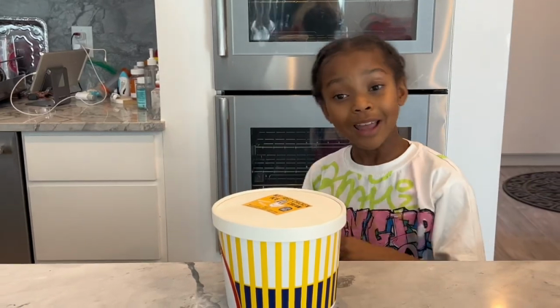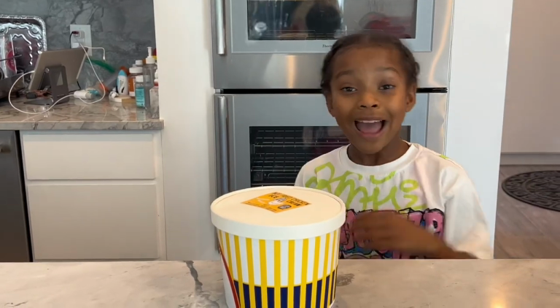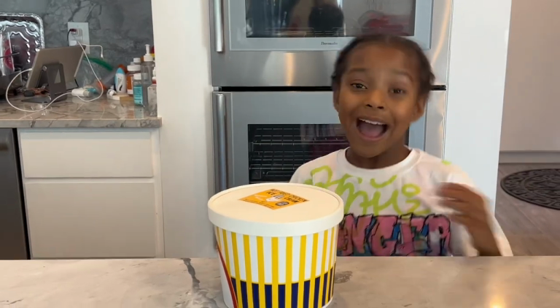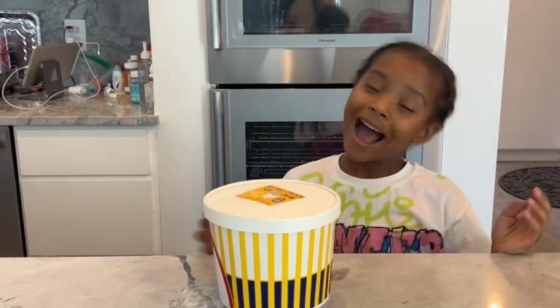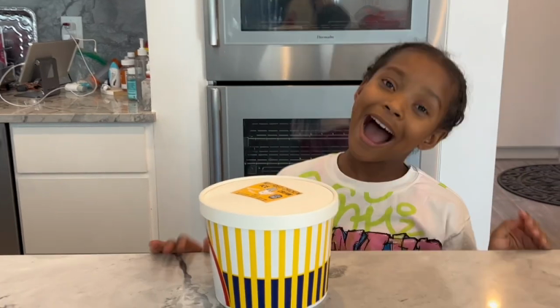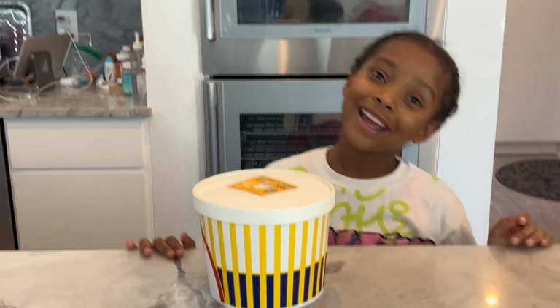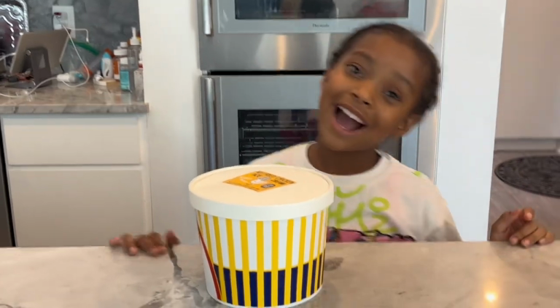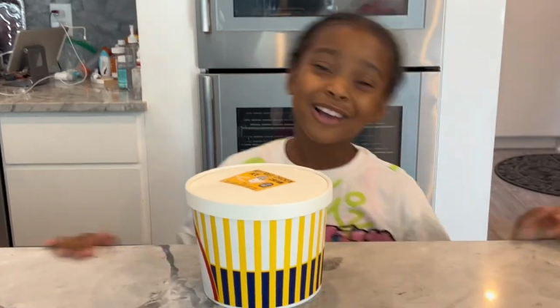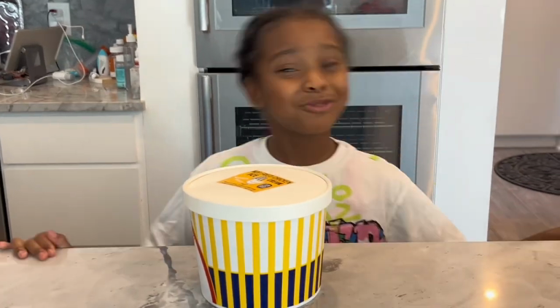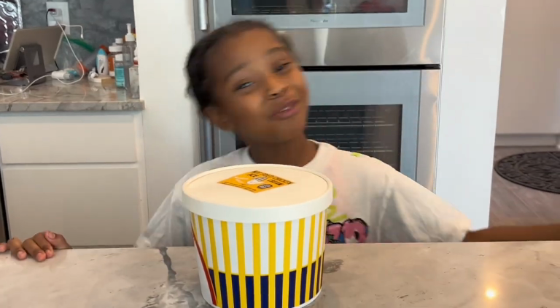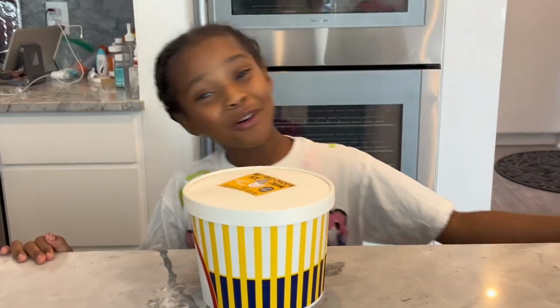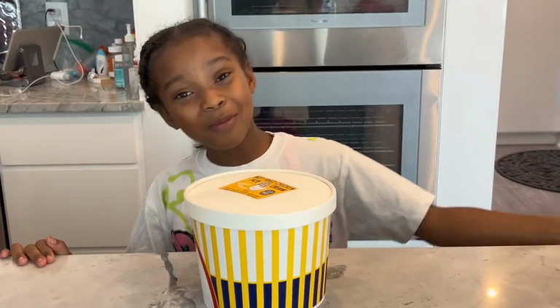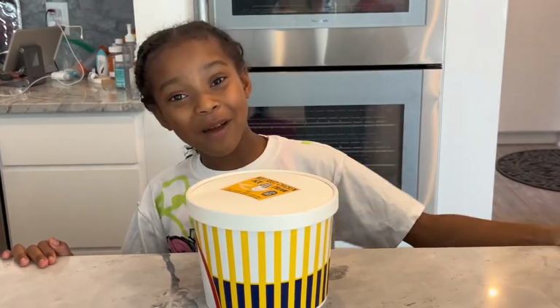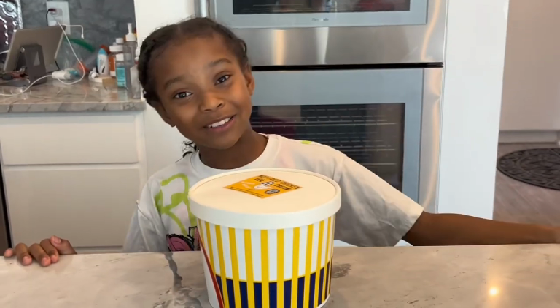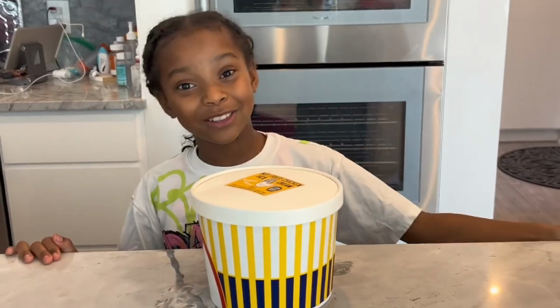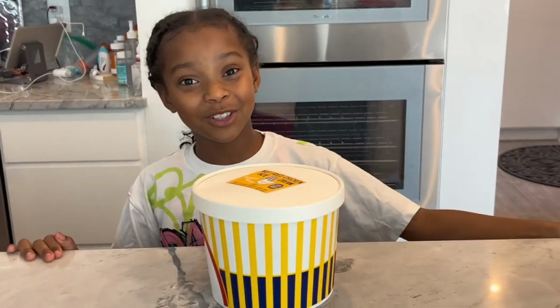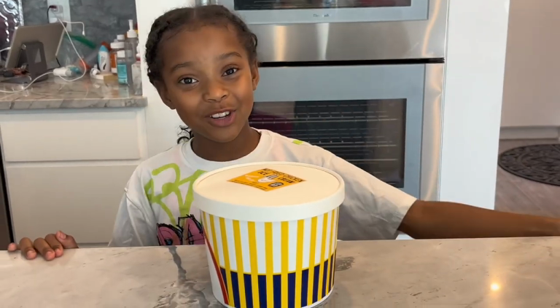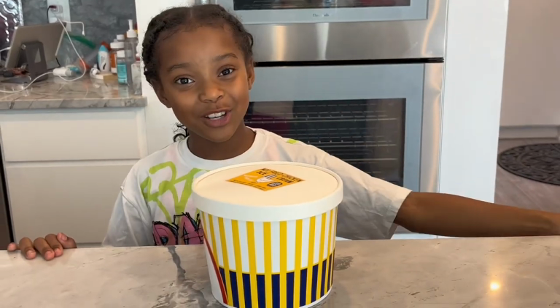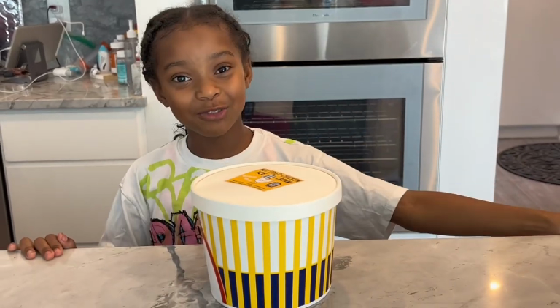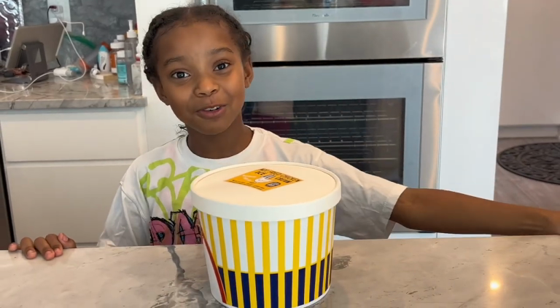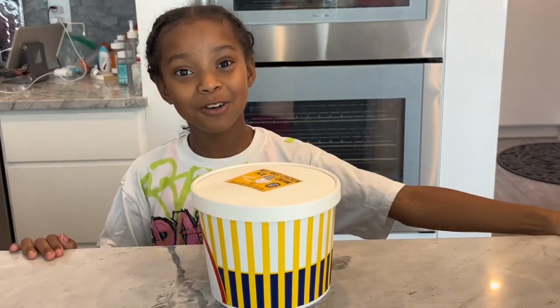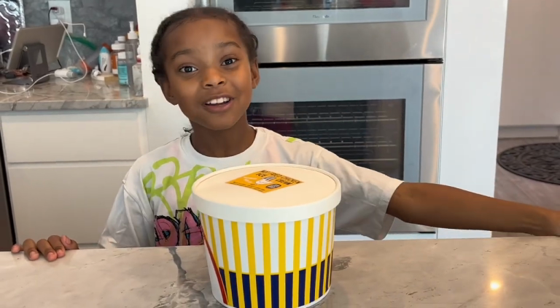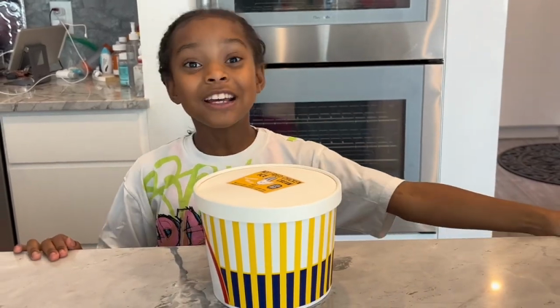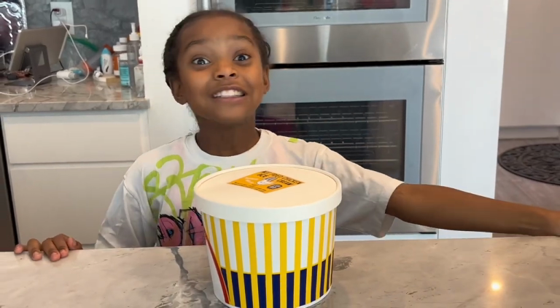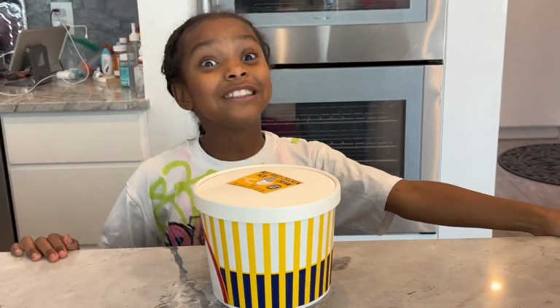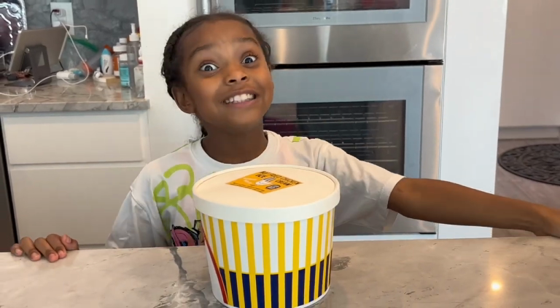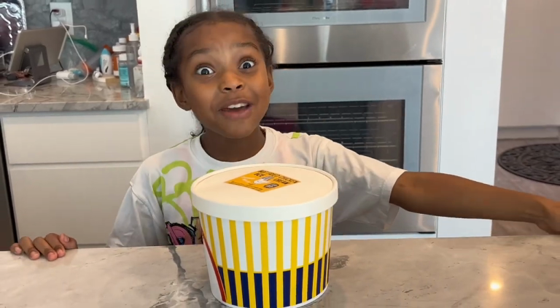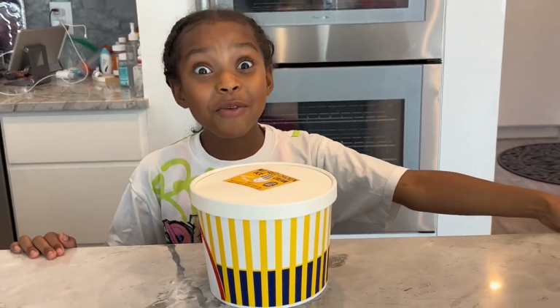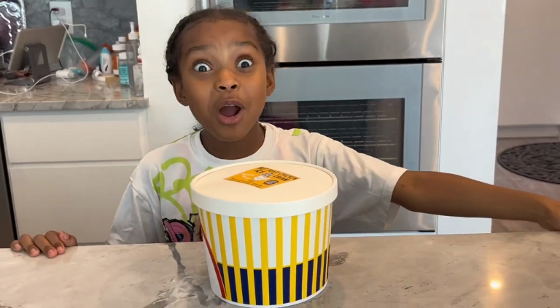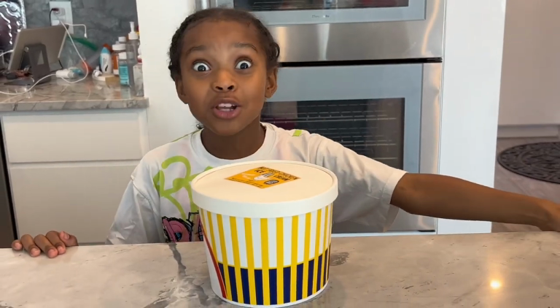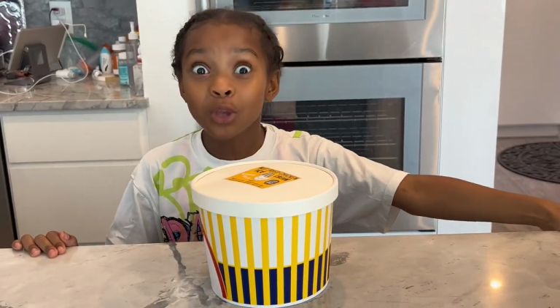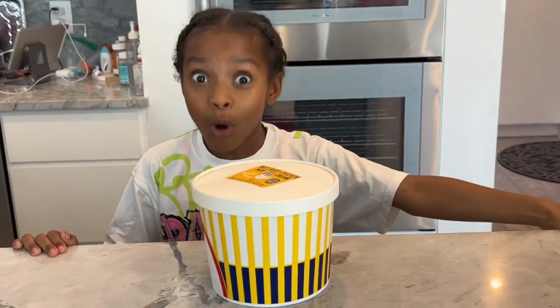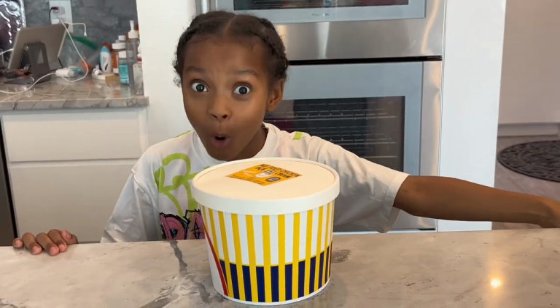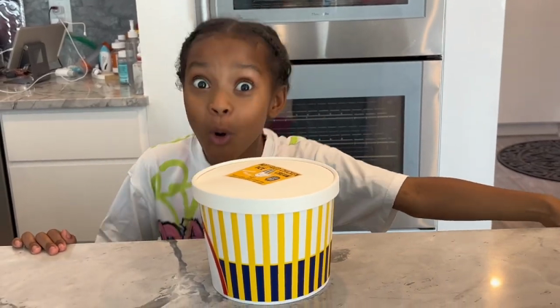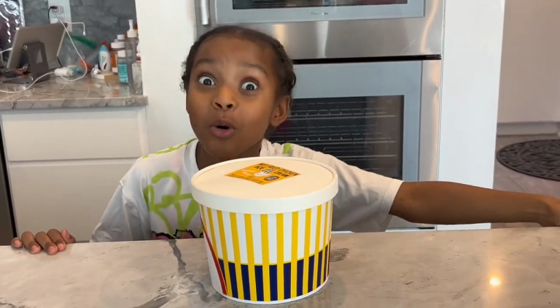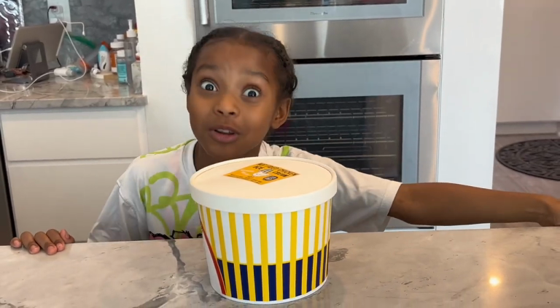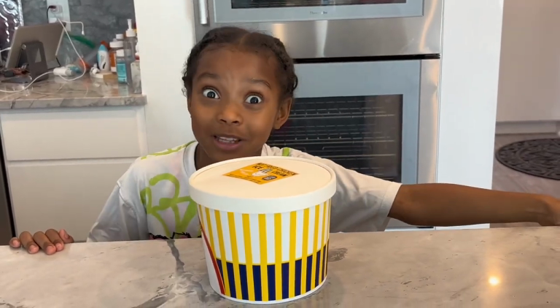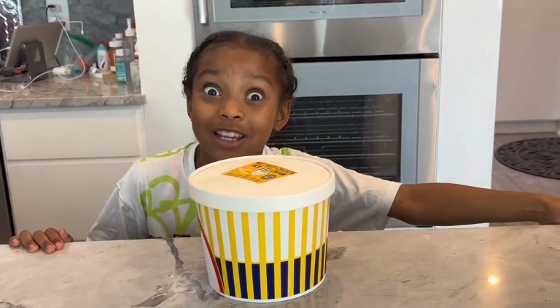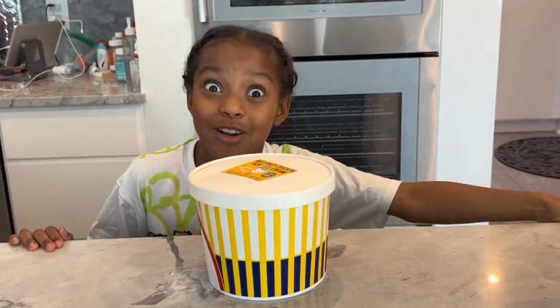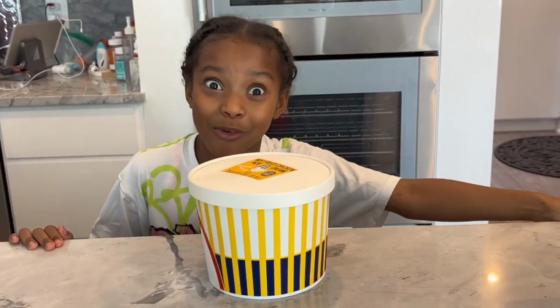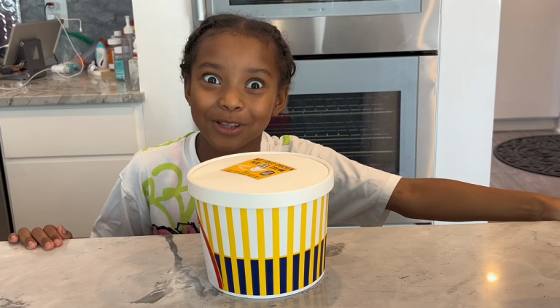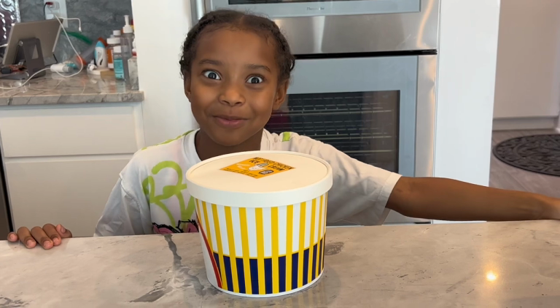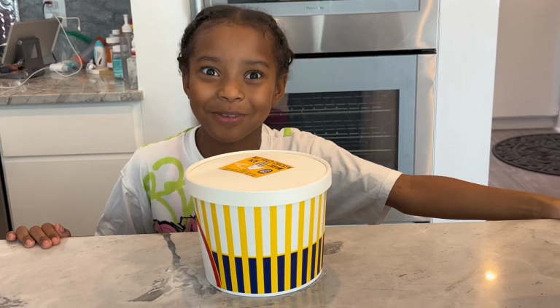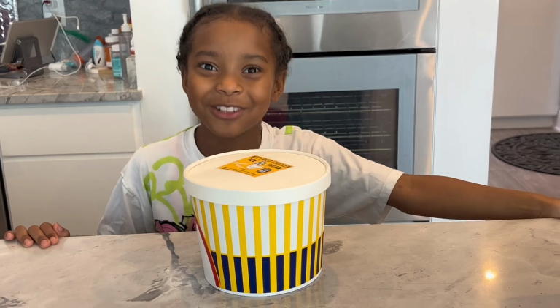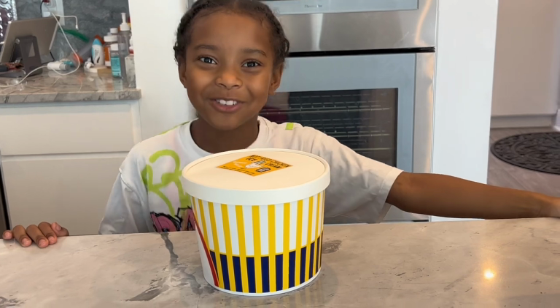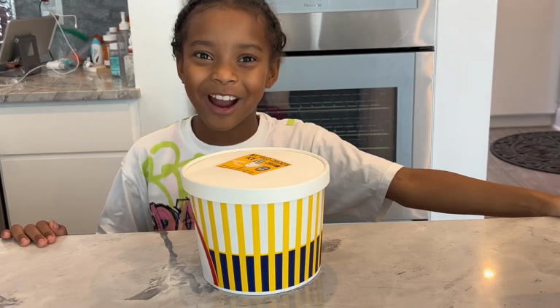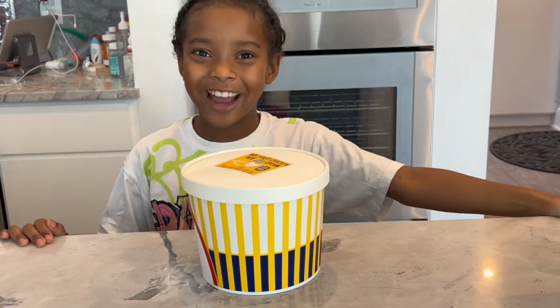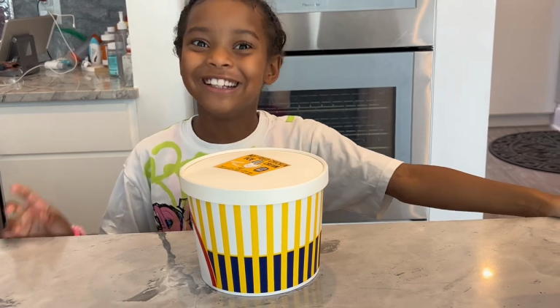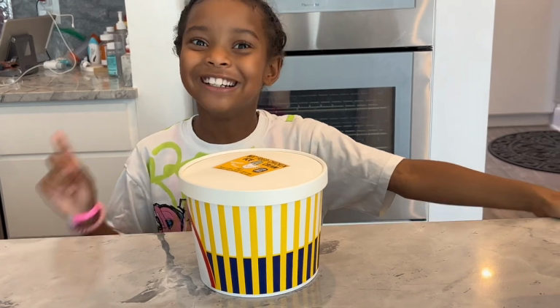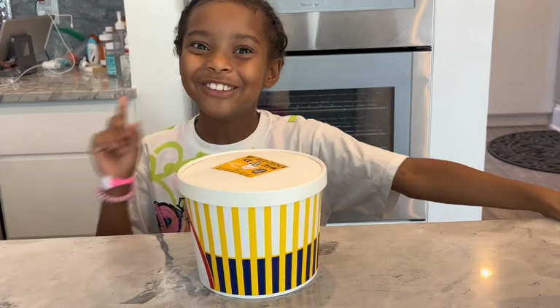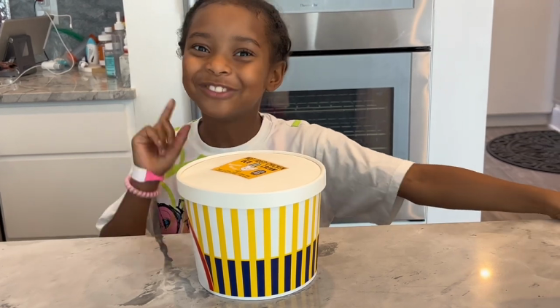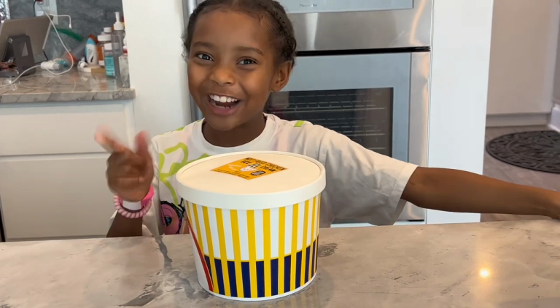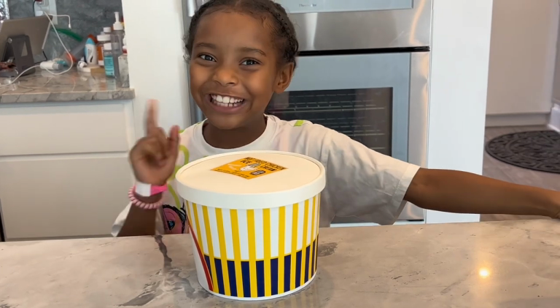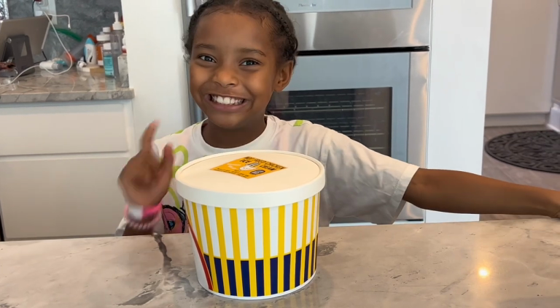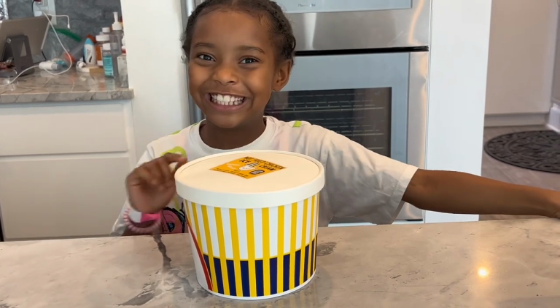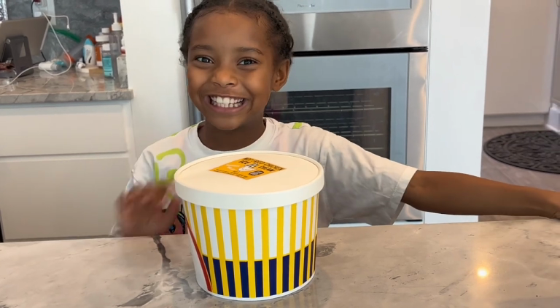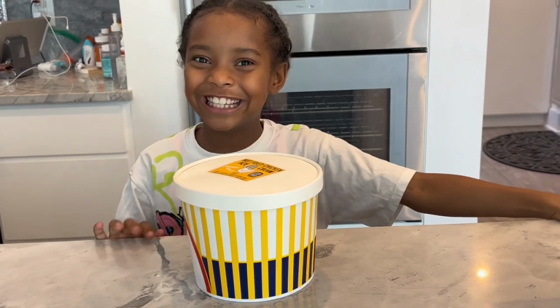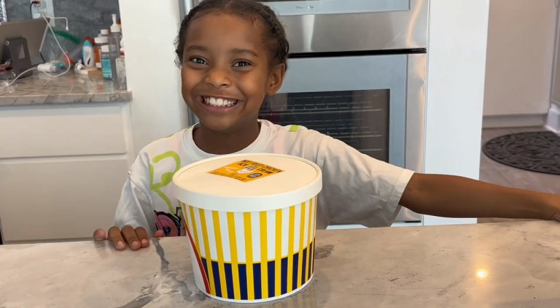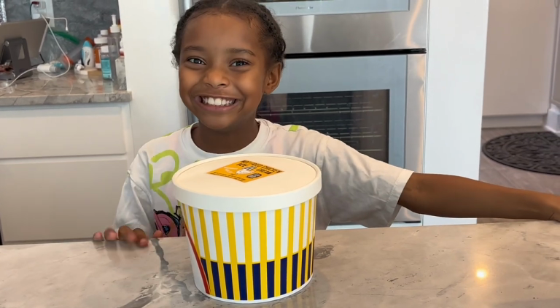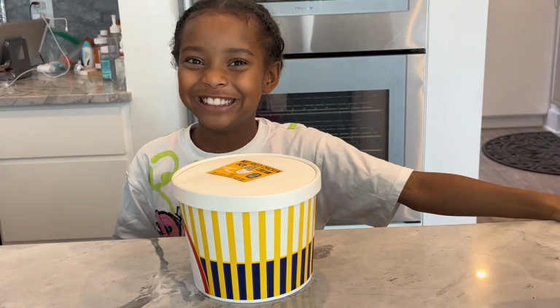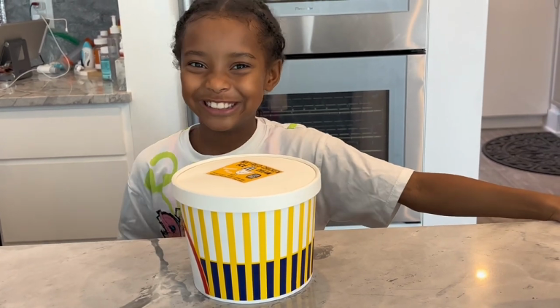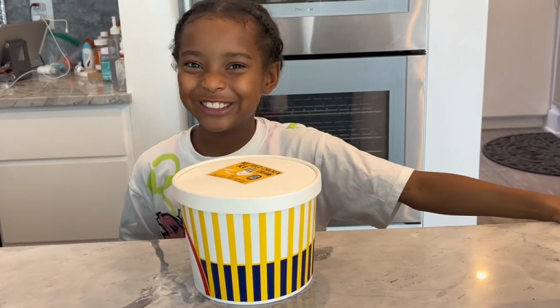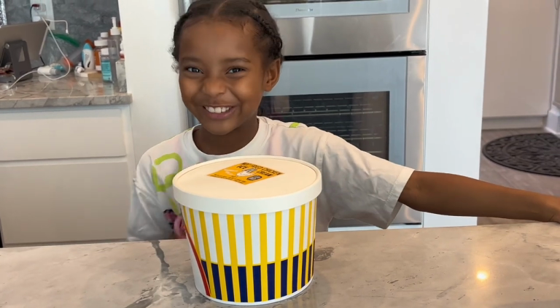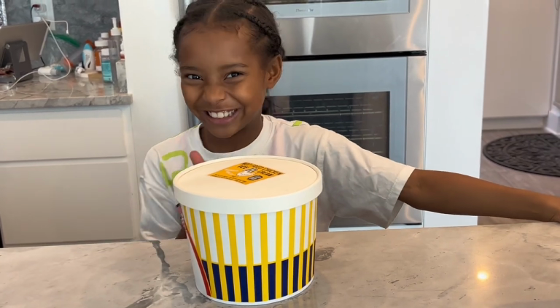Hi guys, welcome back to Grey's World. Today we are totally going to be trying fried chicken. Totally.